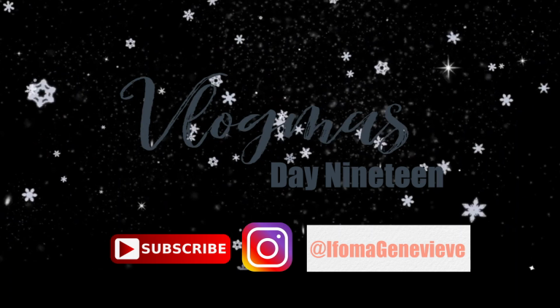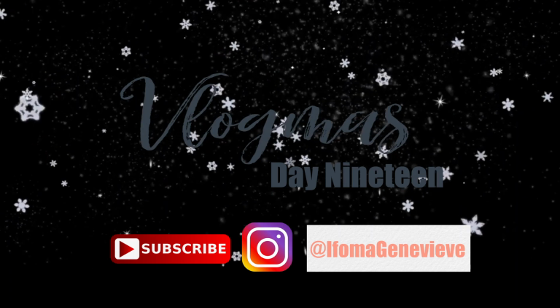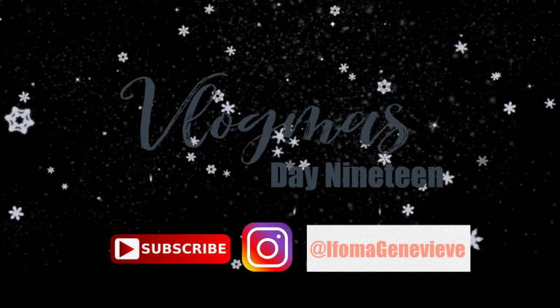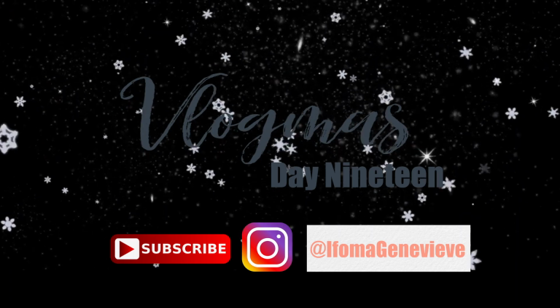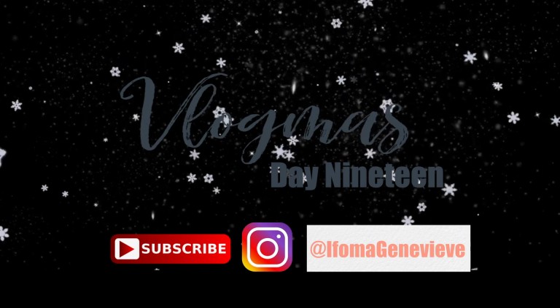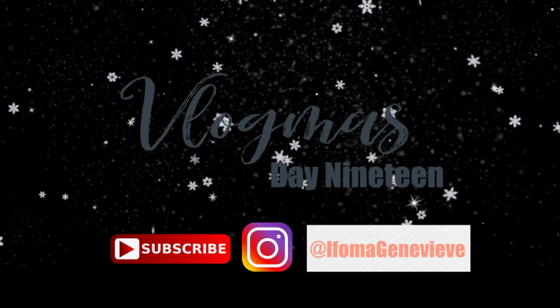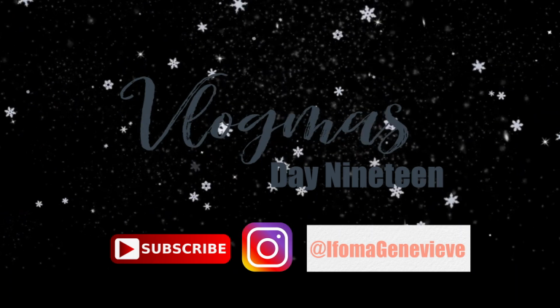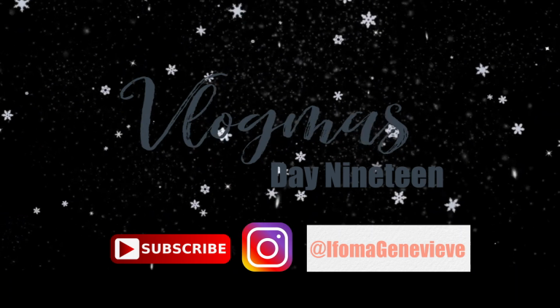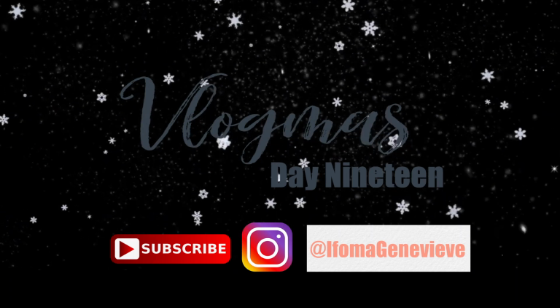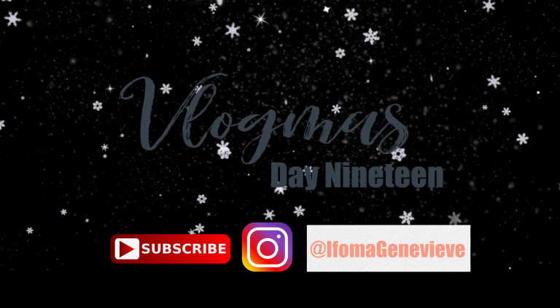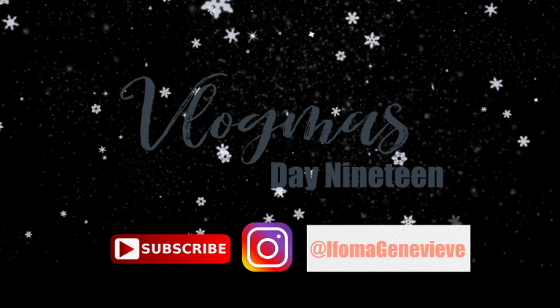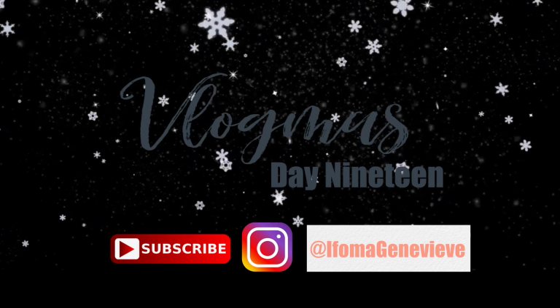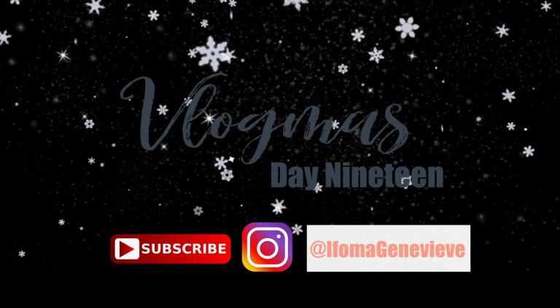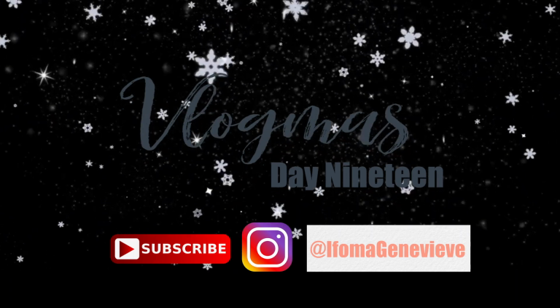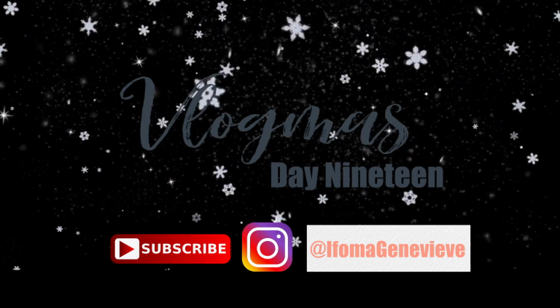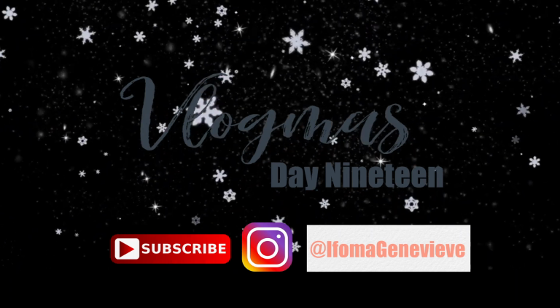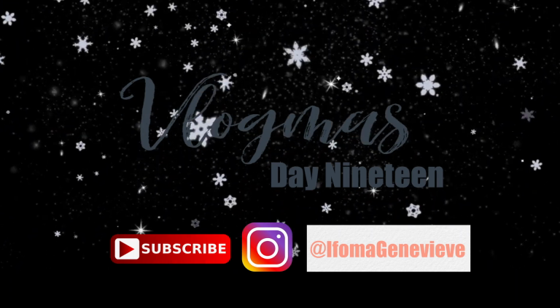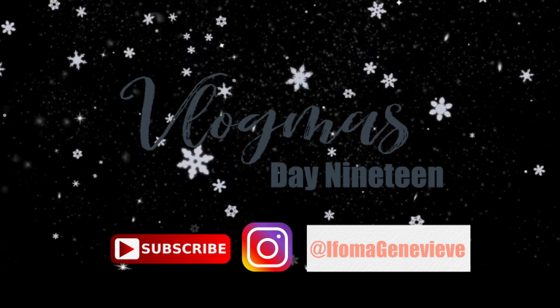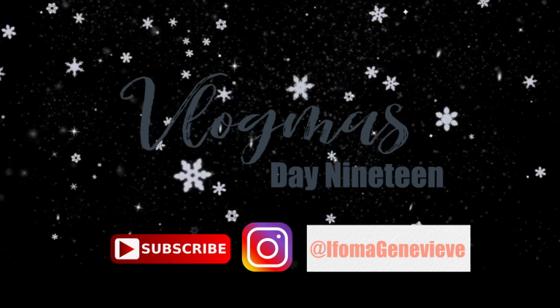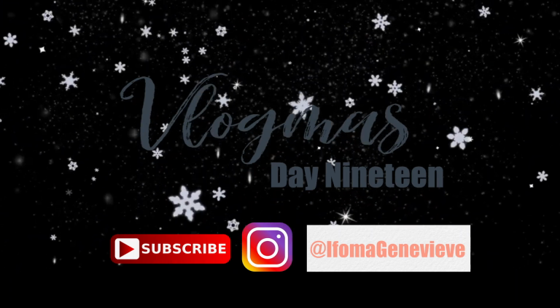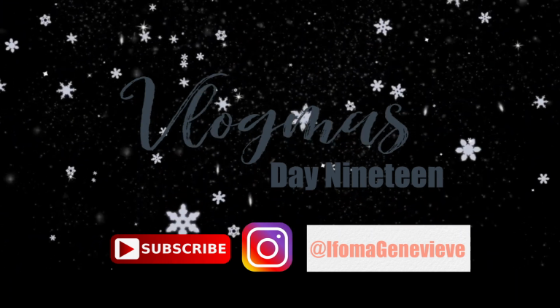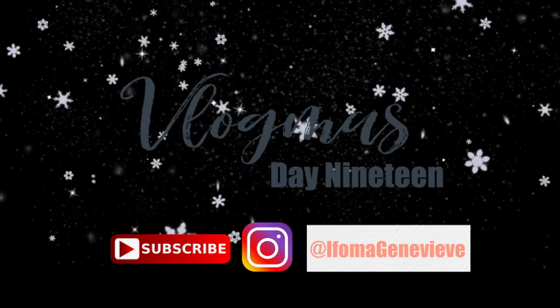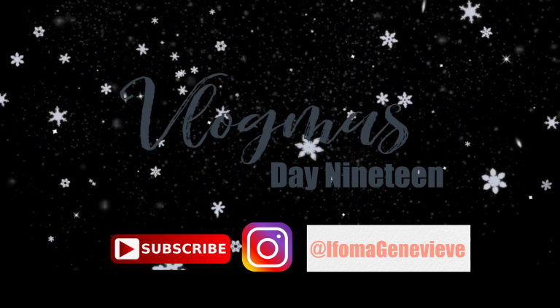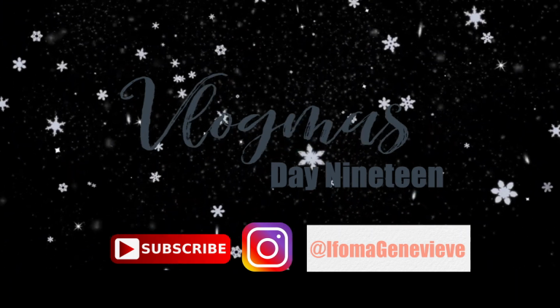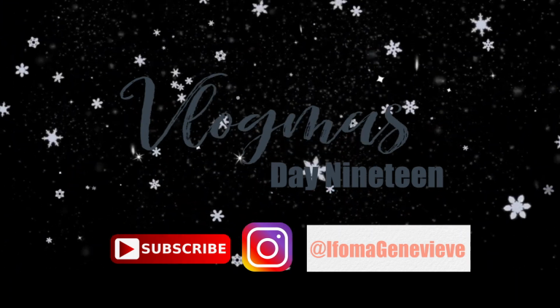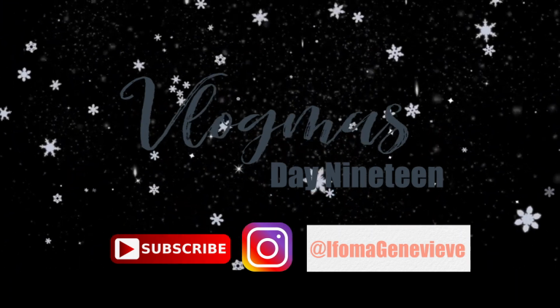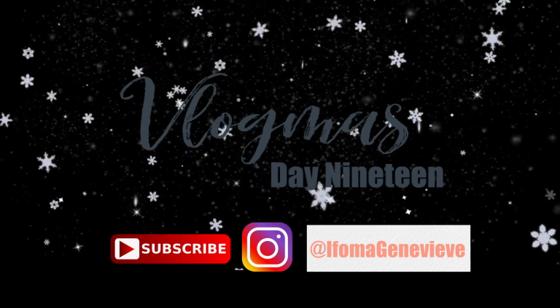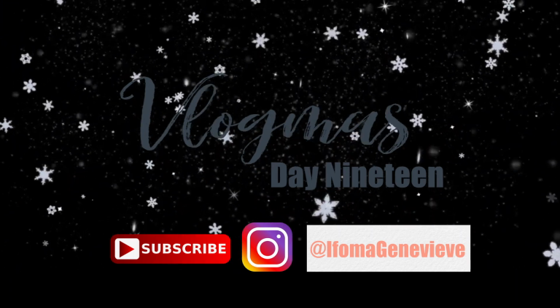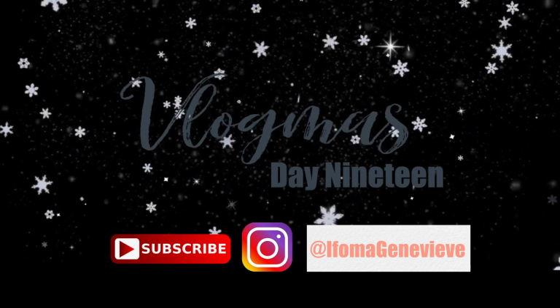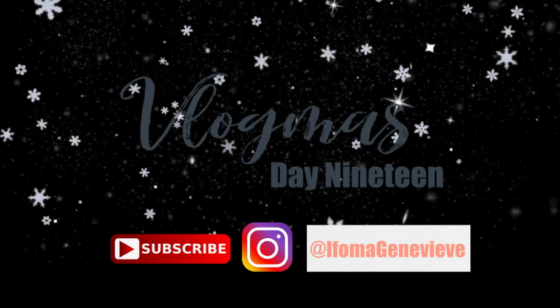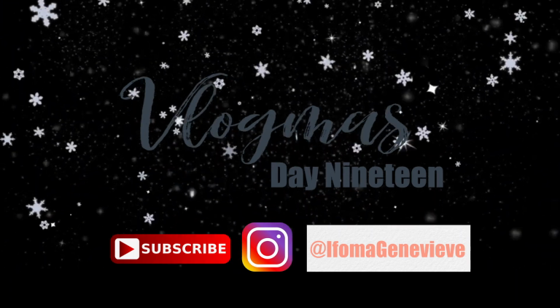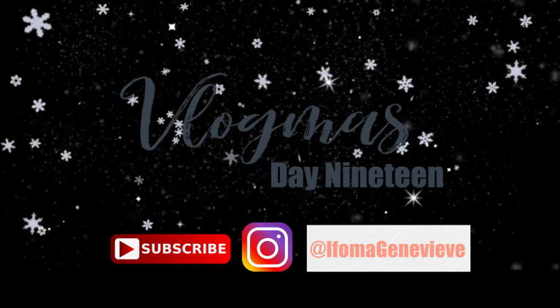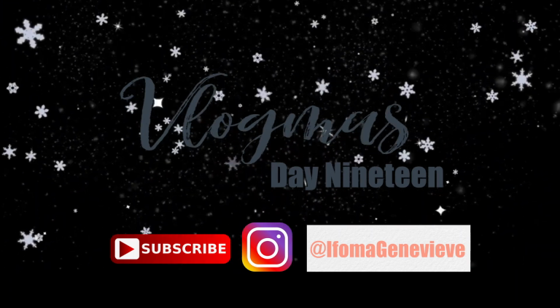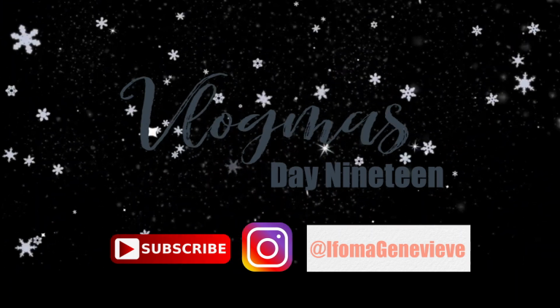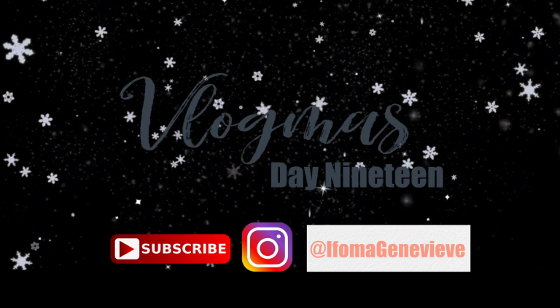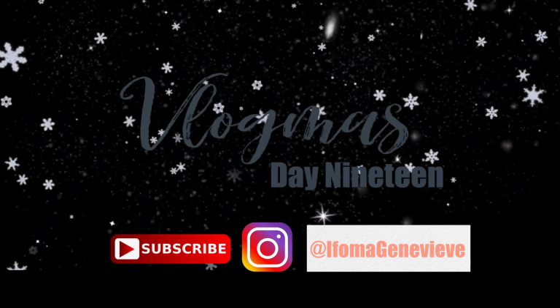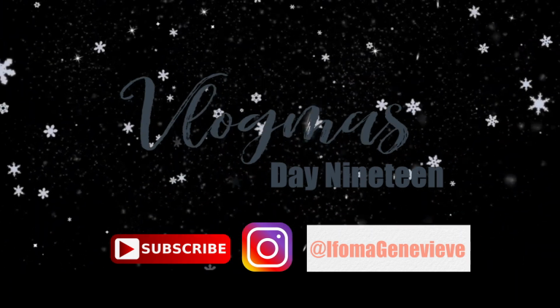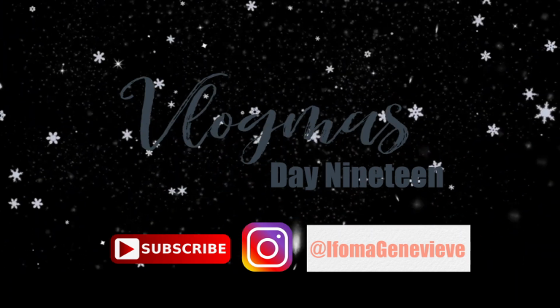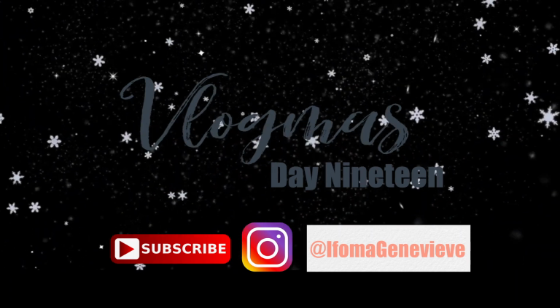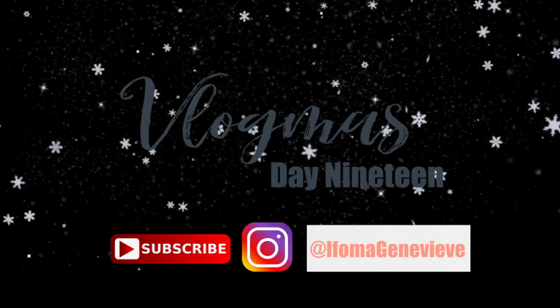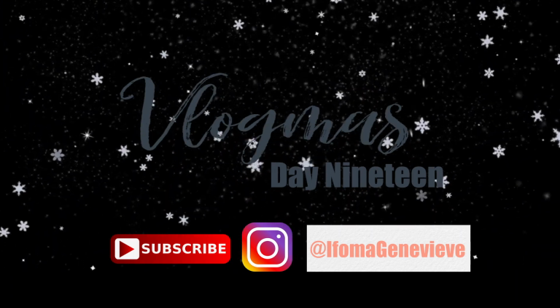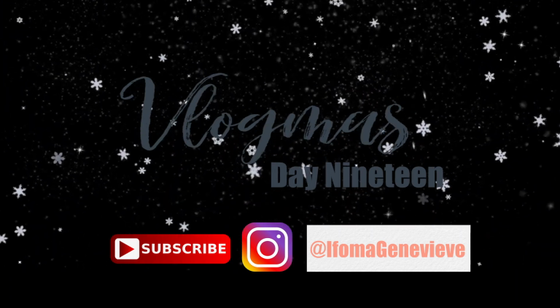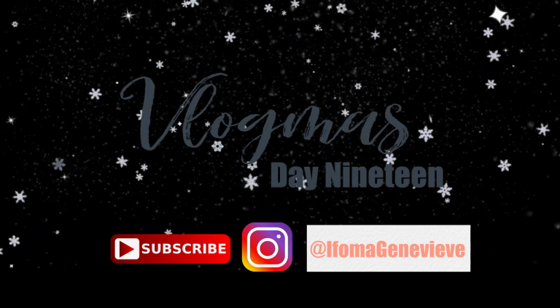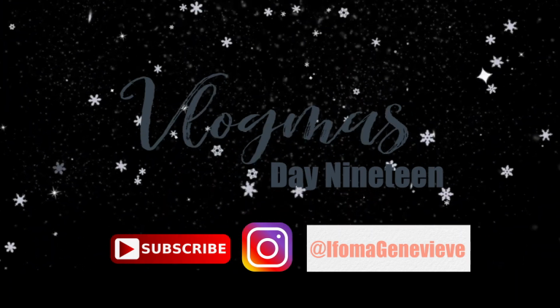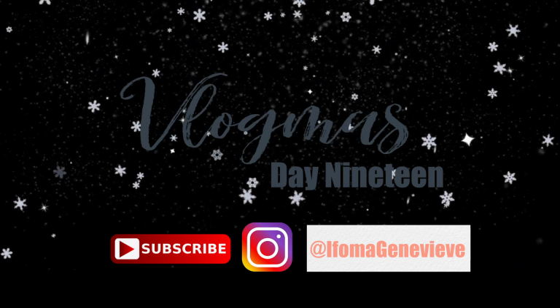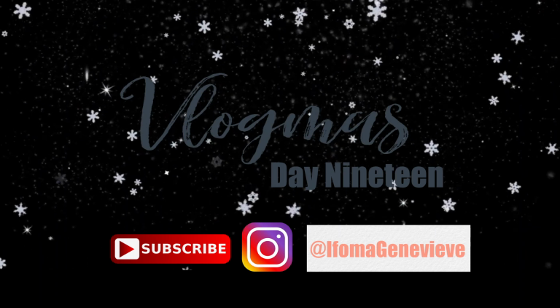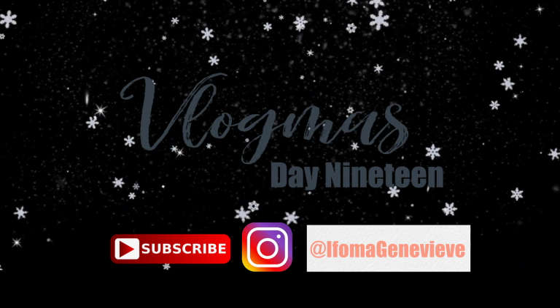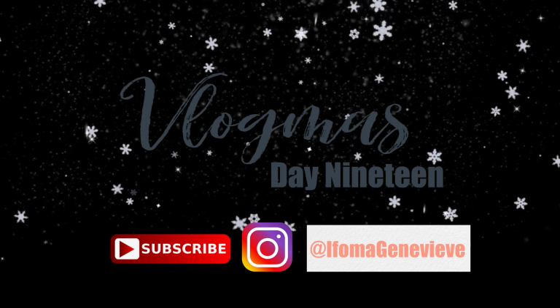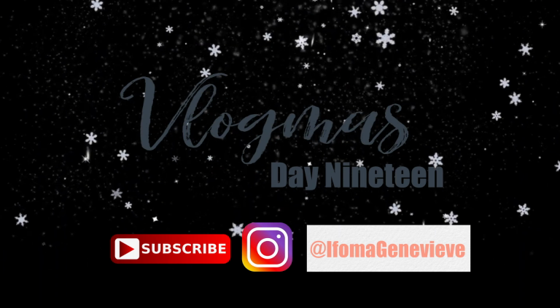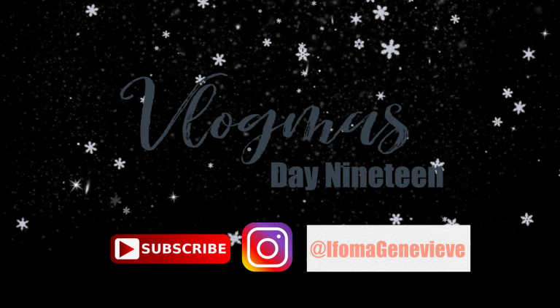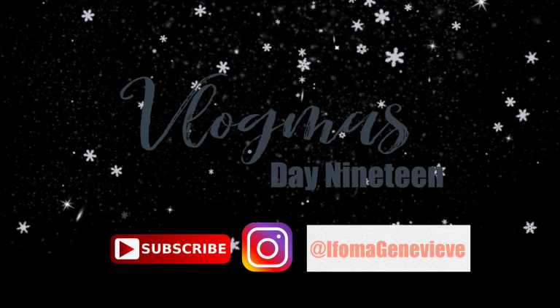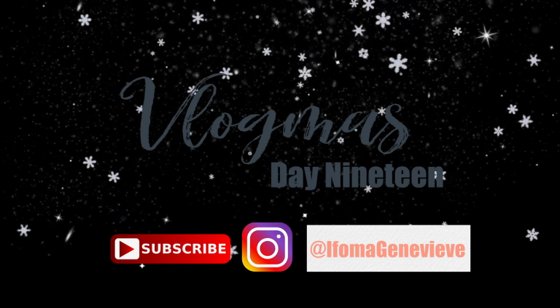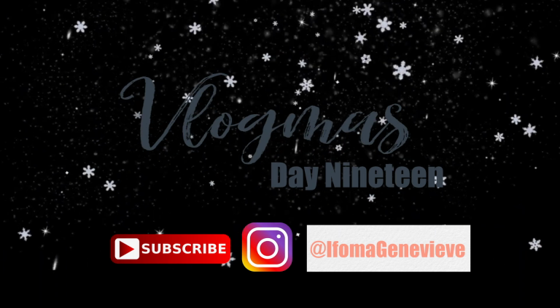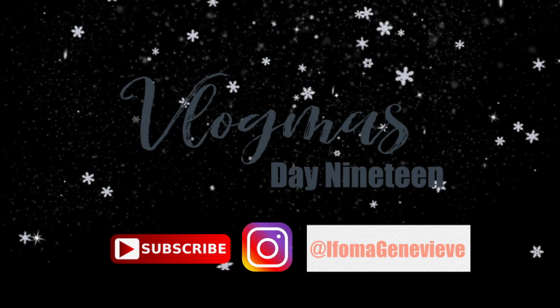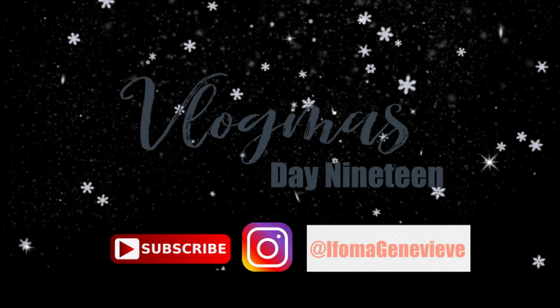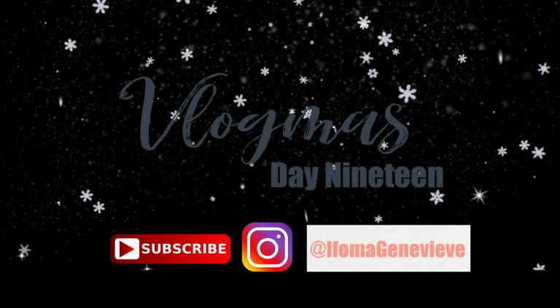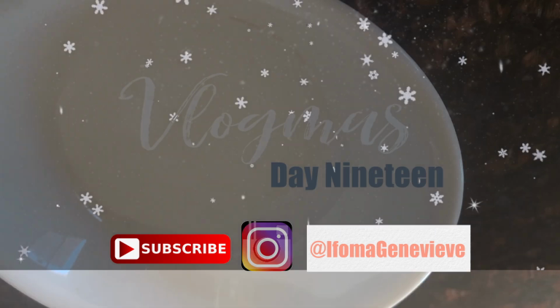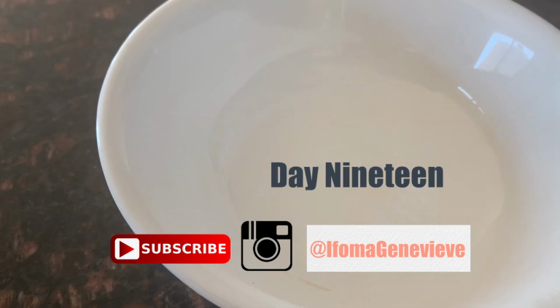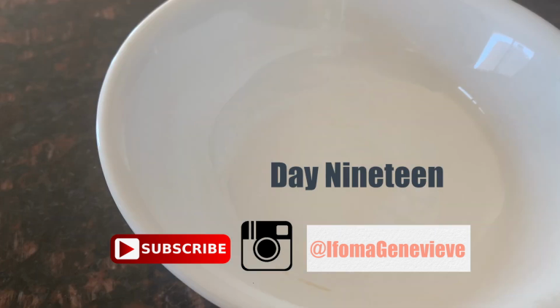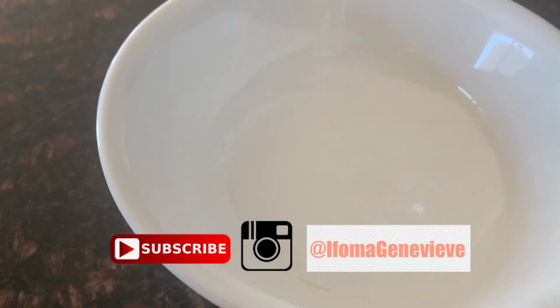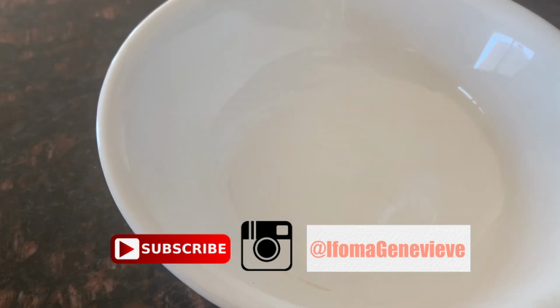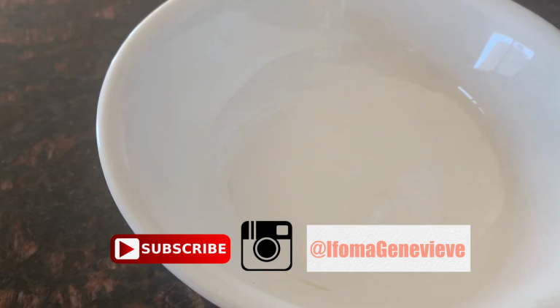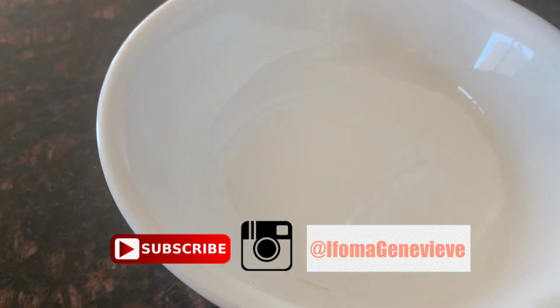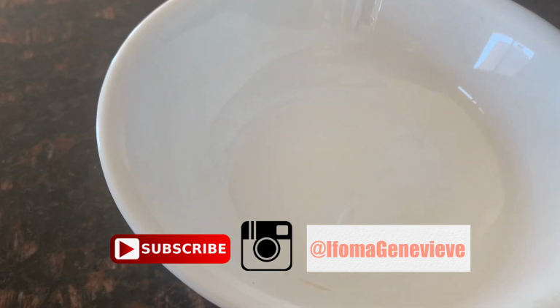Welcome to Vlogmas Day 19, my friends! I hope you enjoy the video, let's get into it.